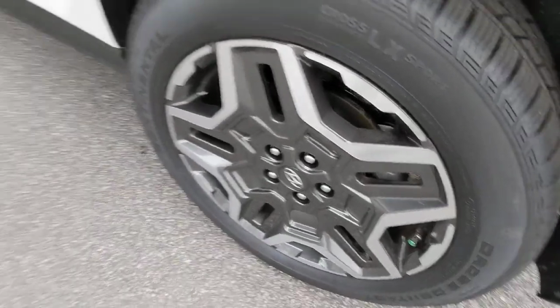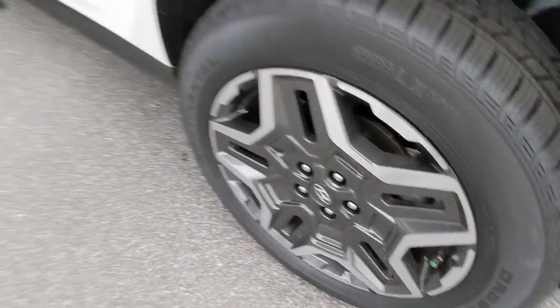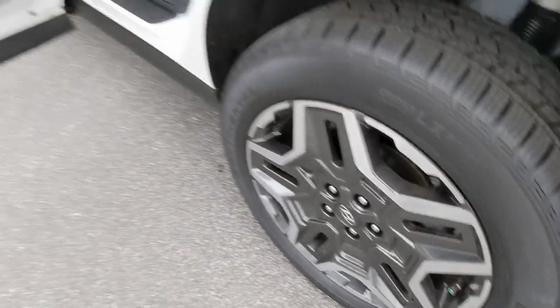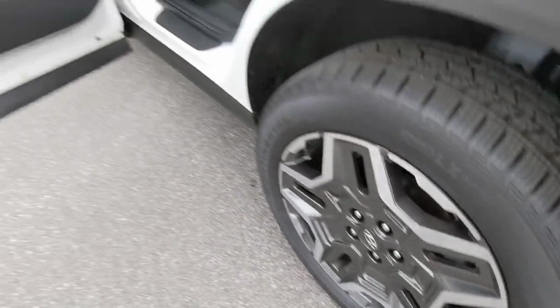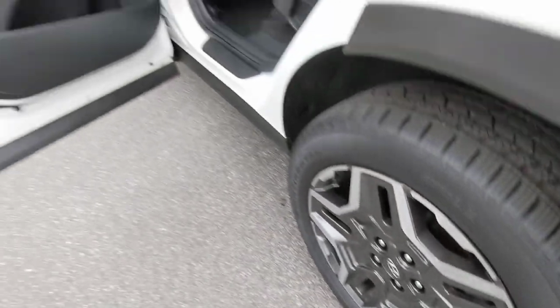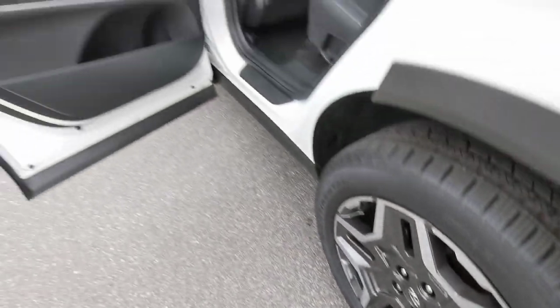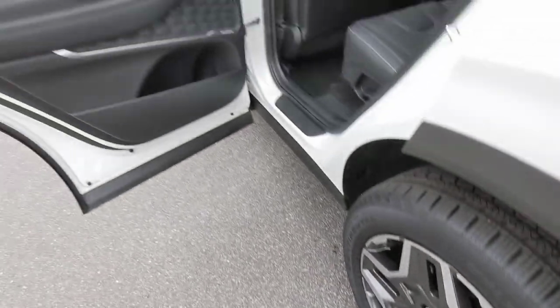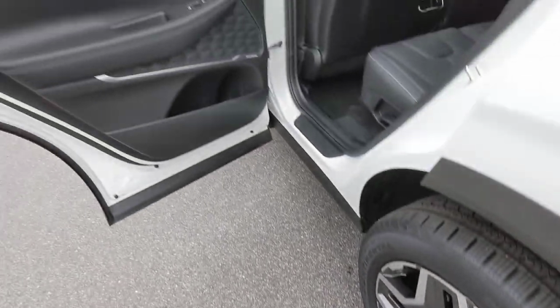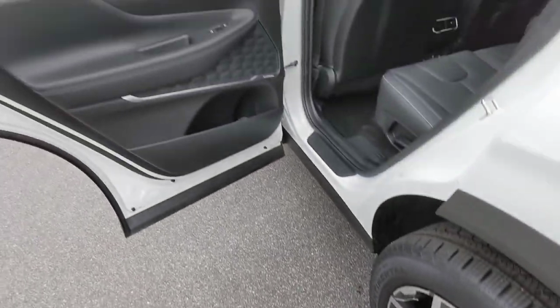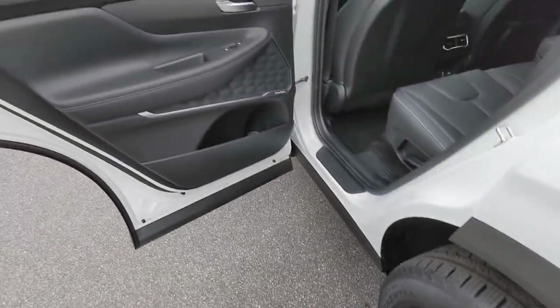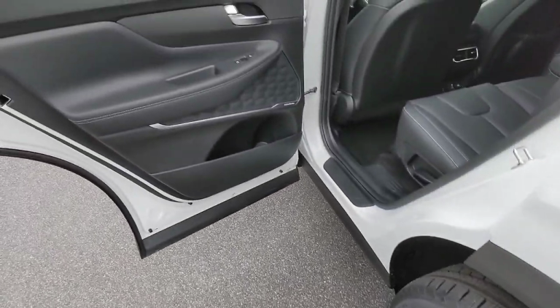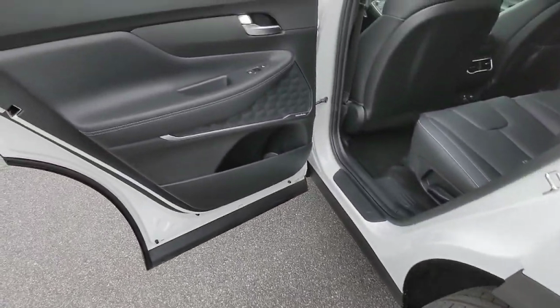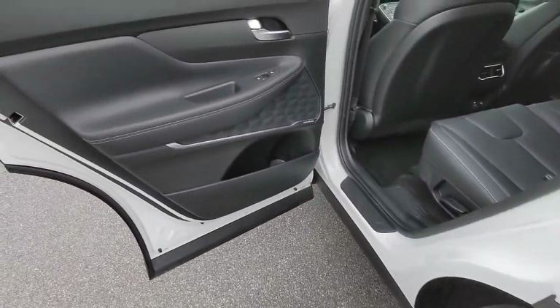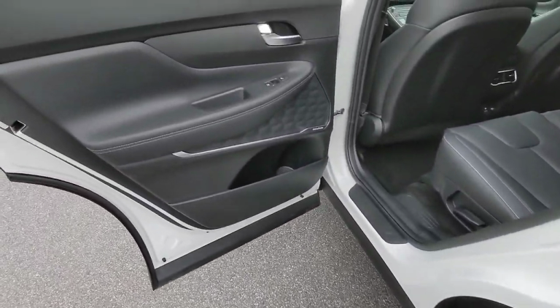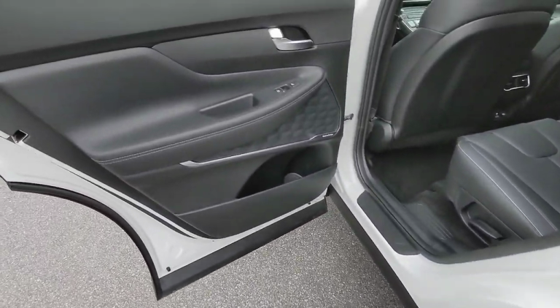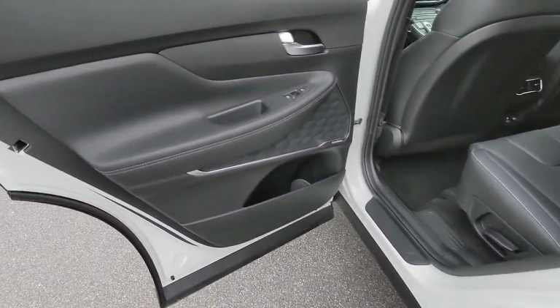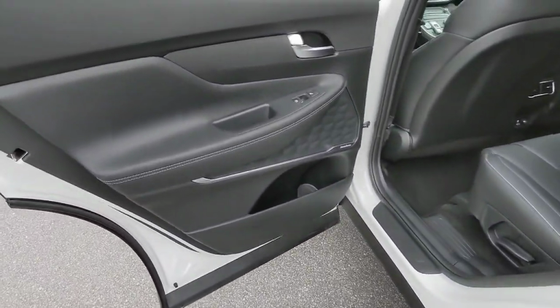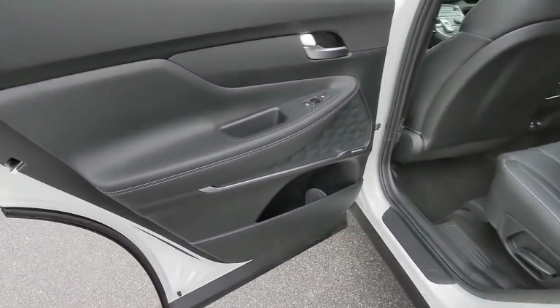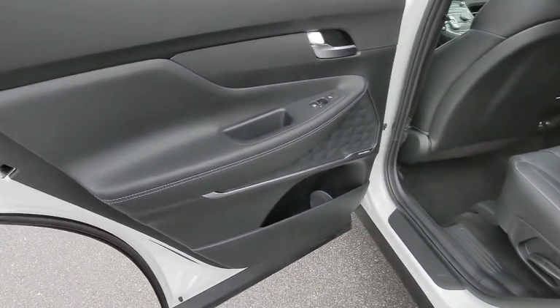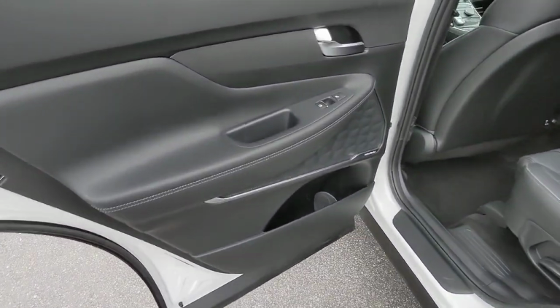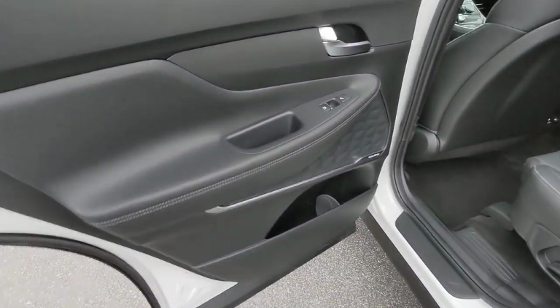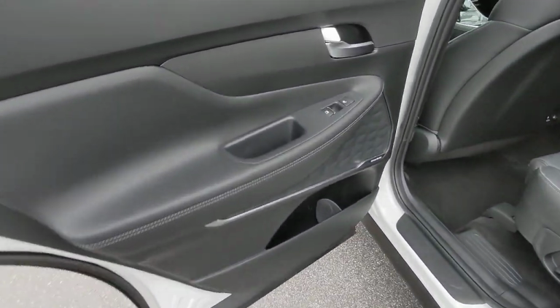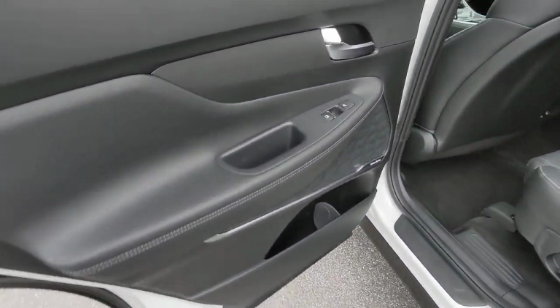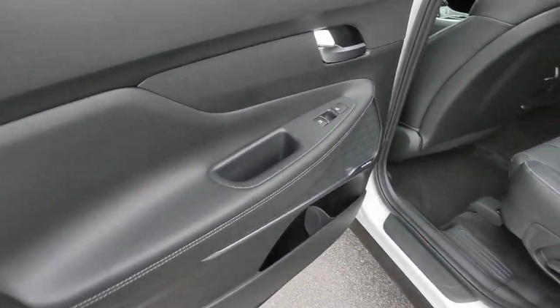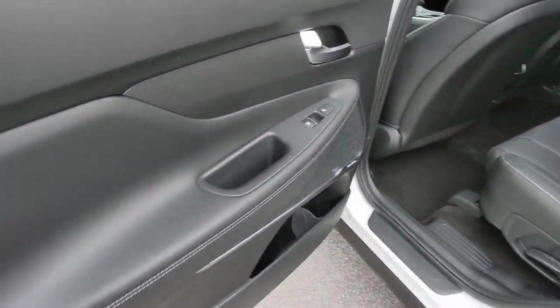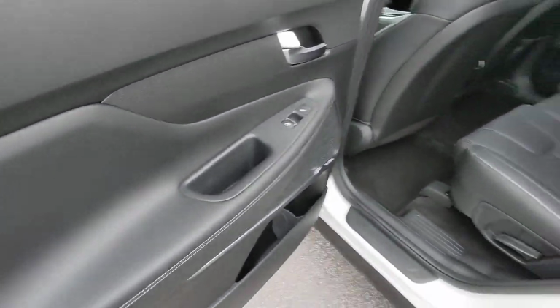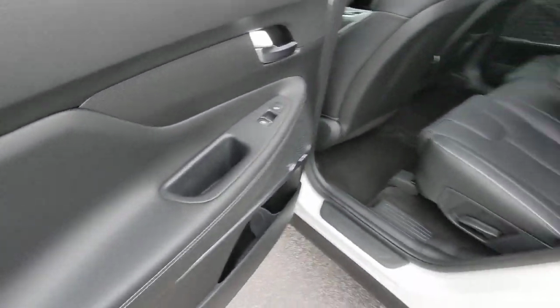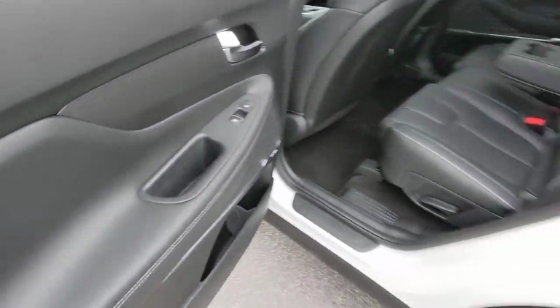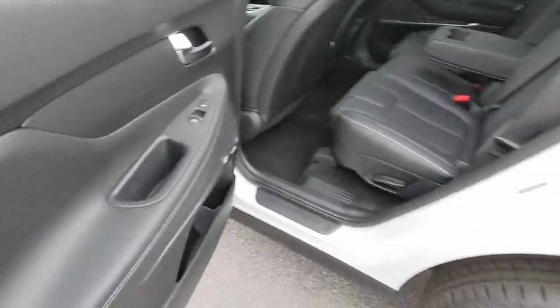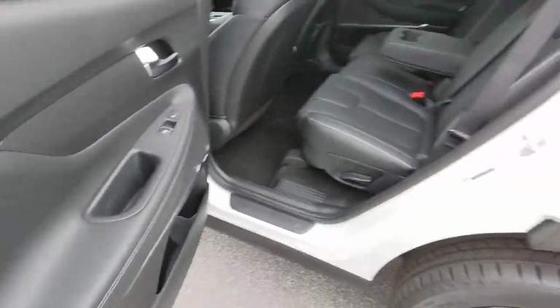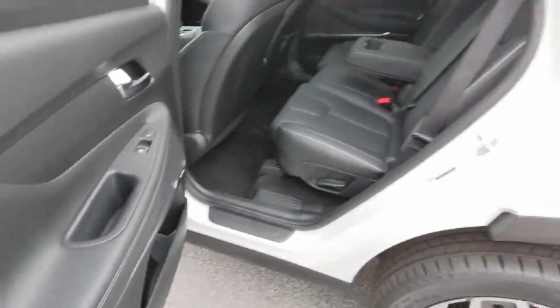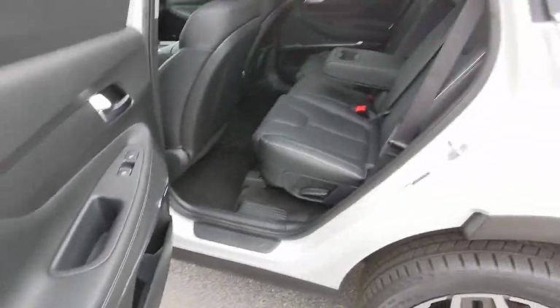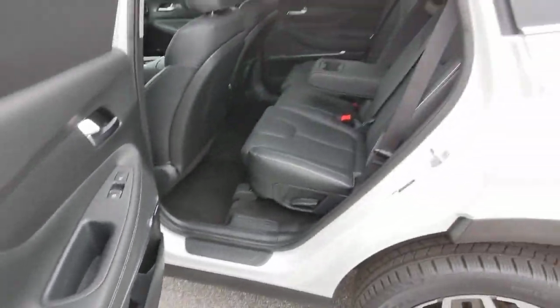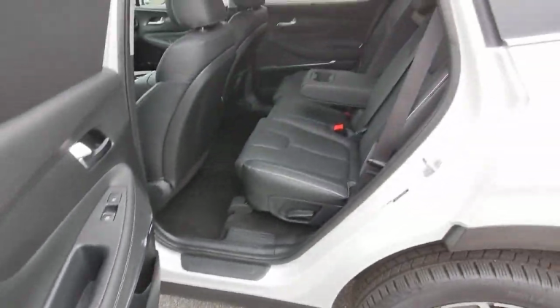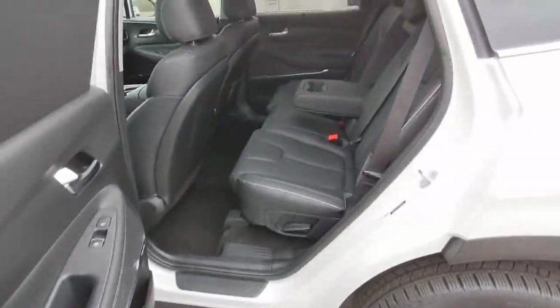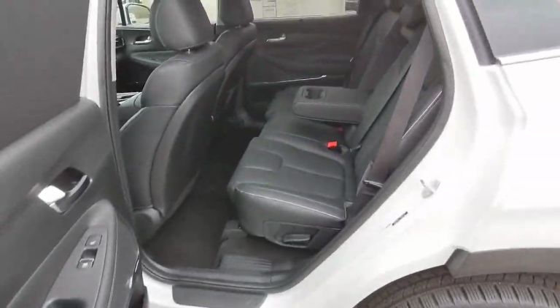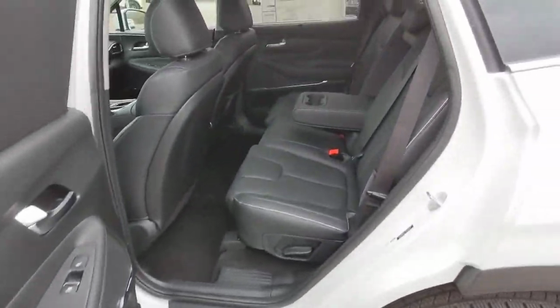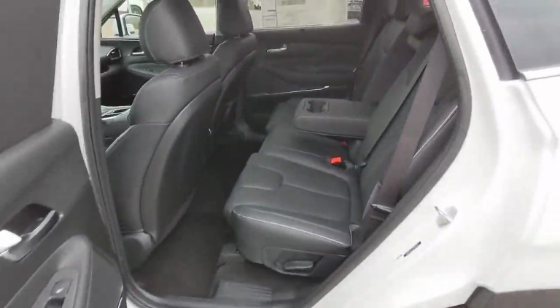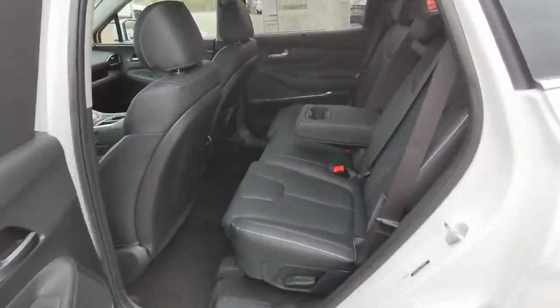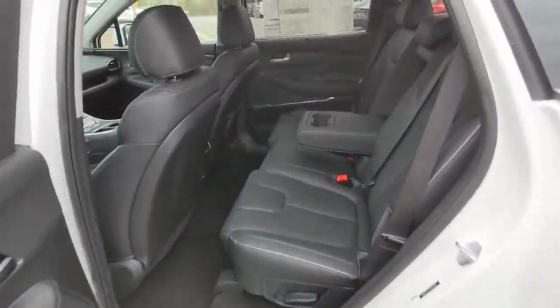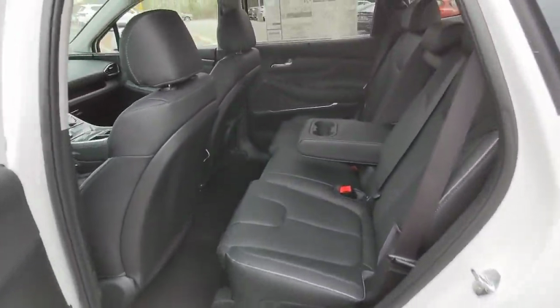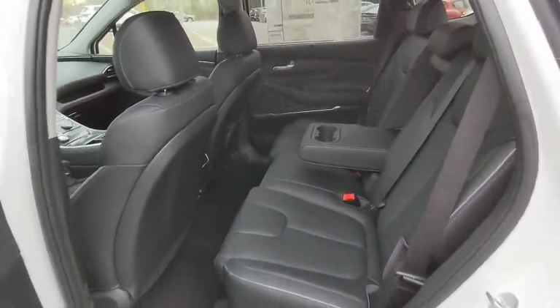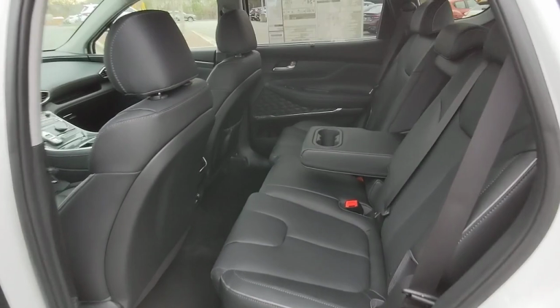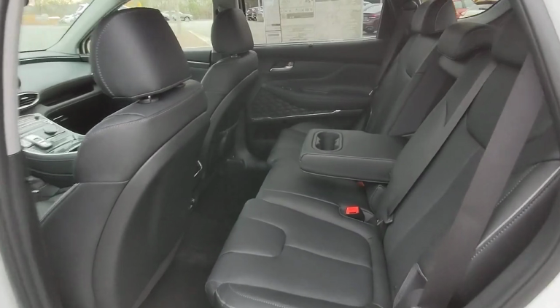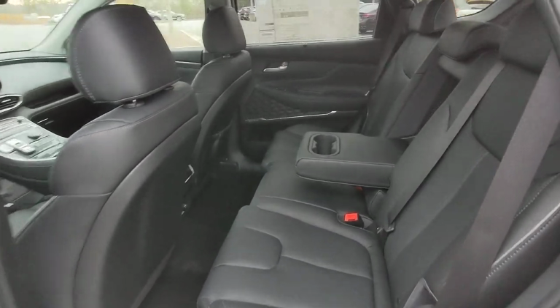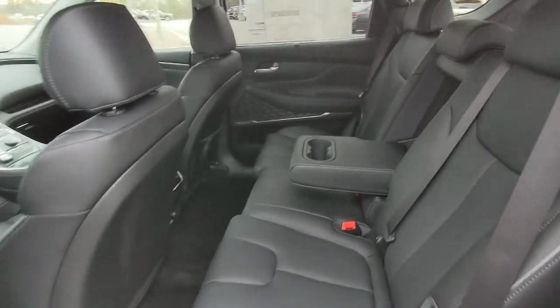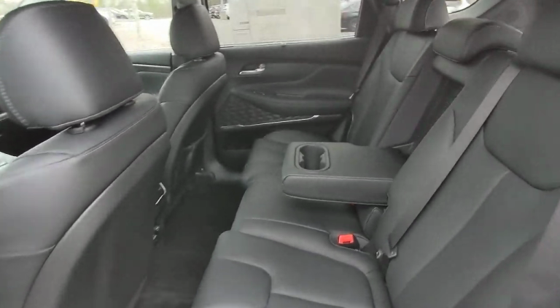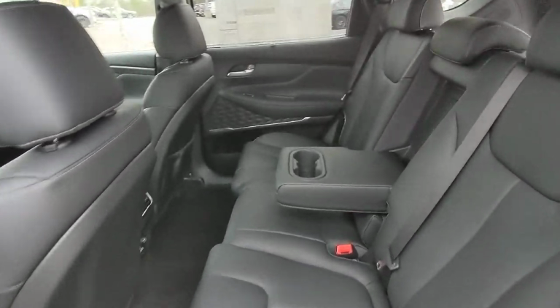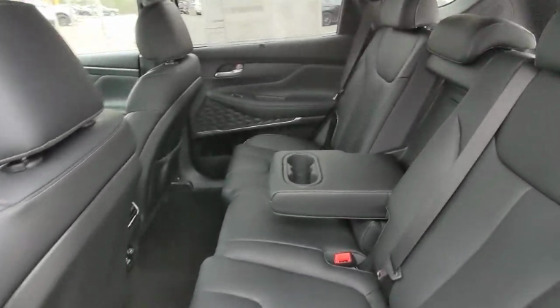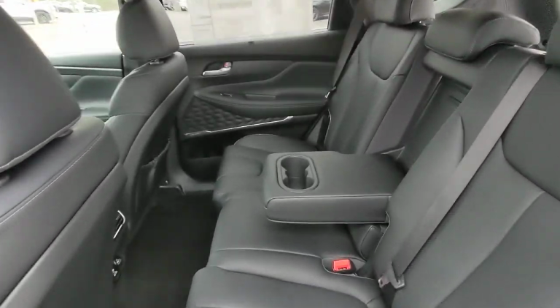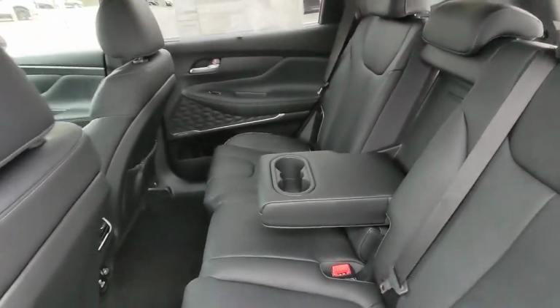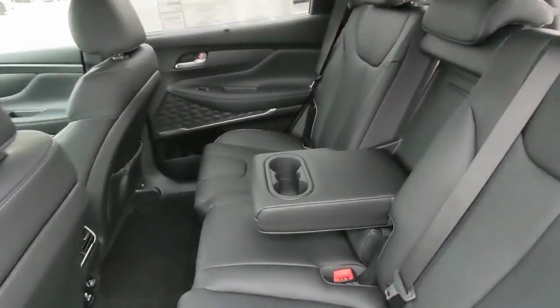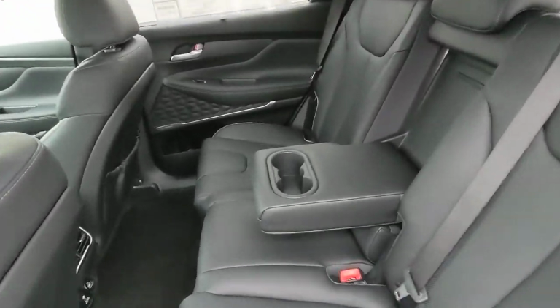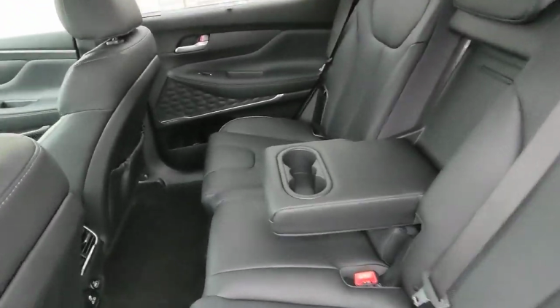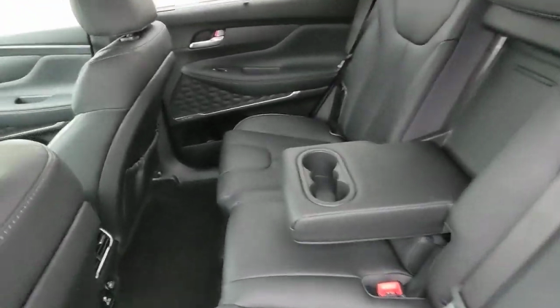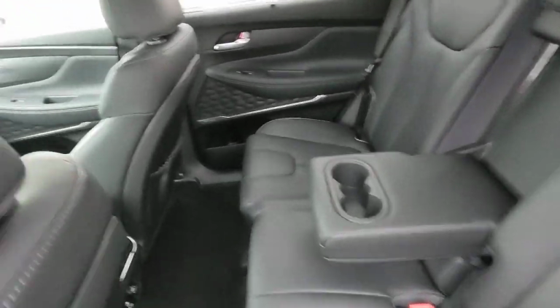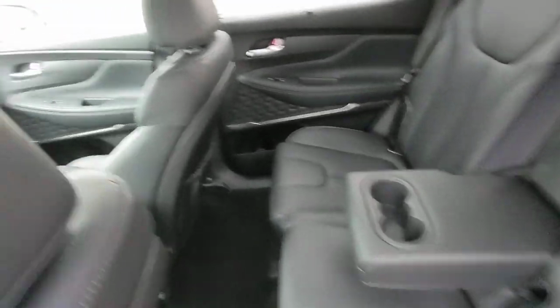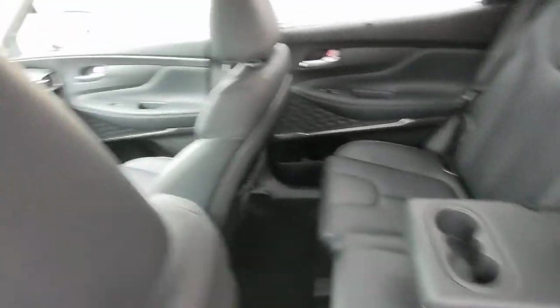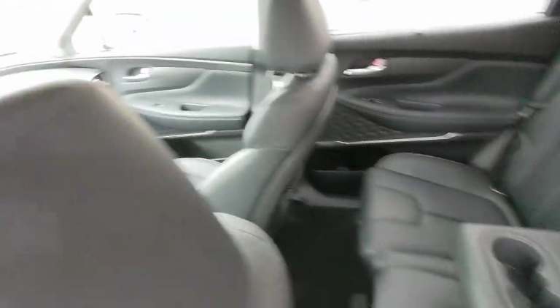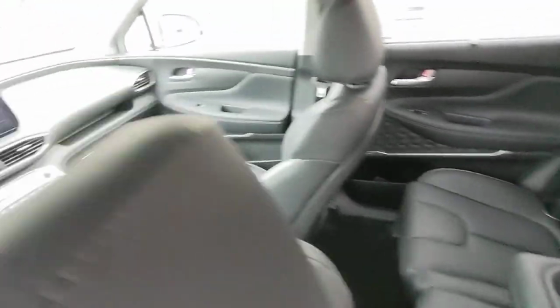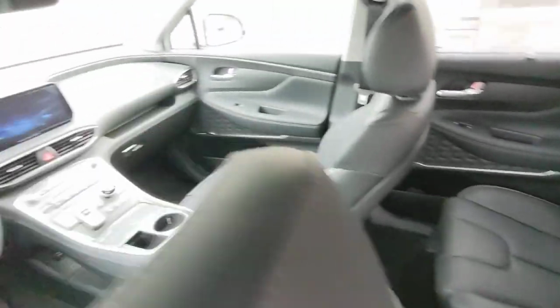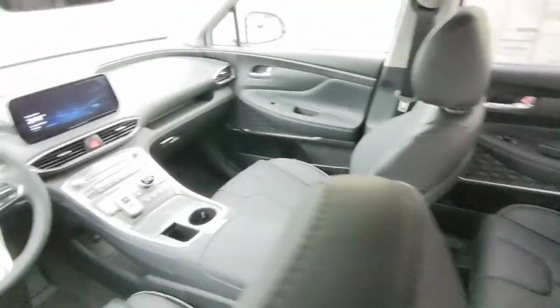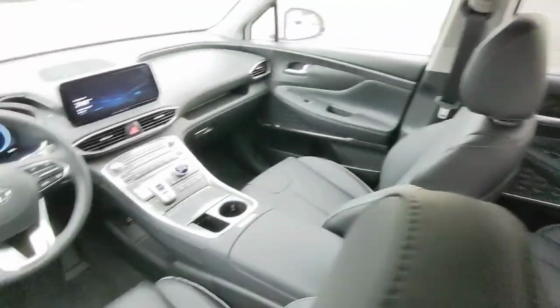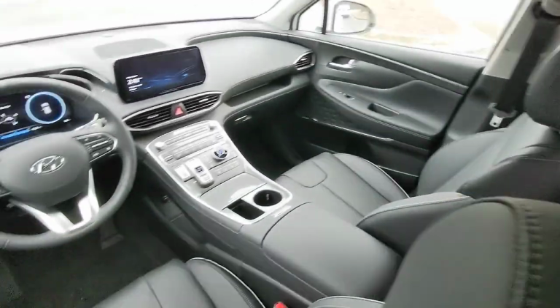Power passenger seat, heated mirrors, power liftgate, heated rear seat, electronic stability control.